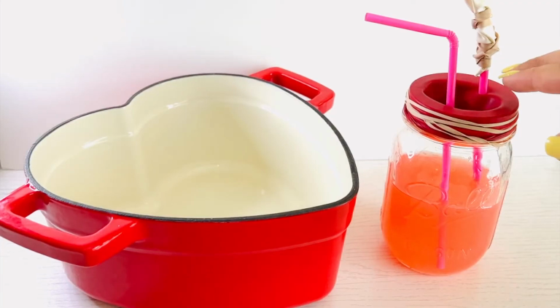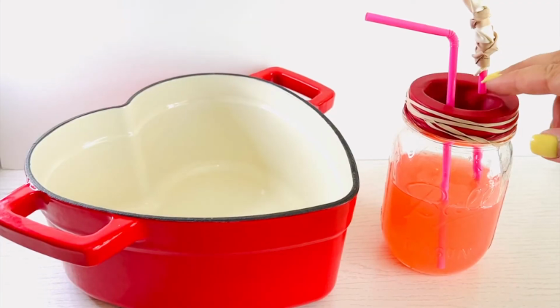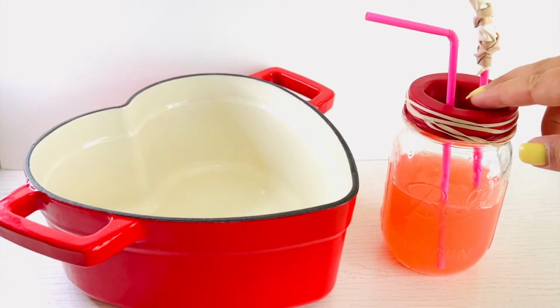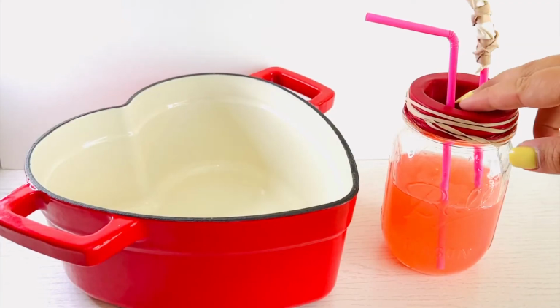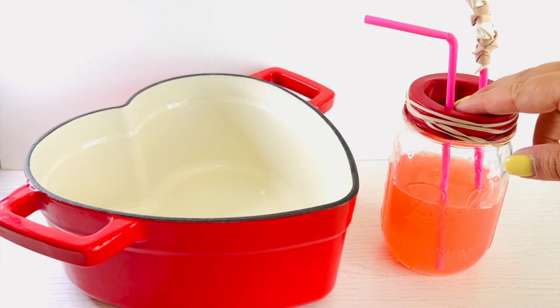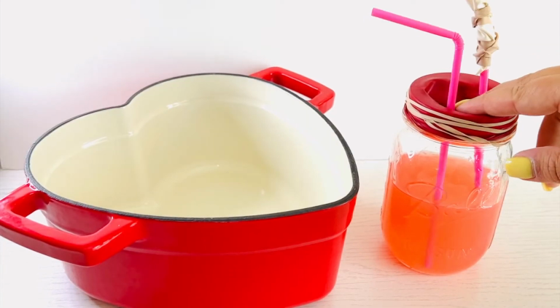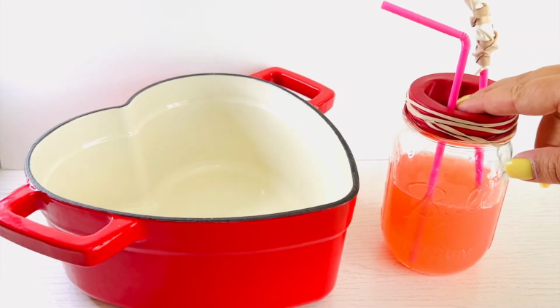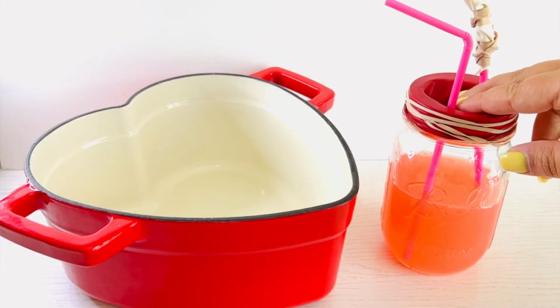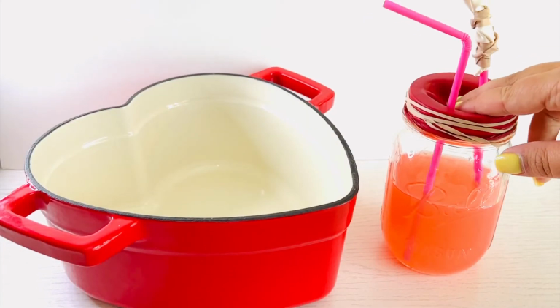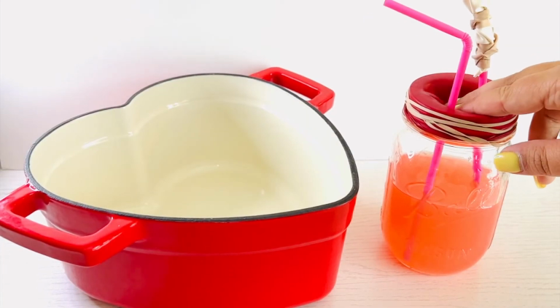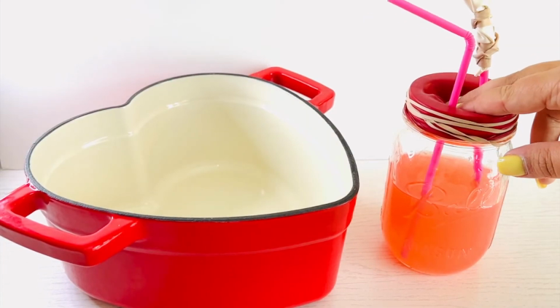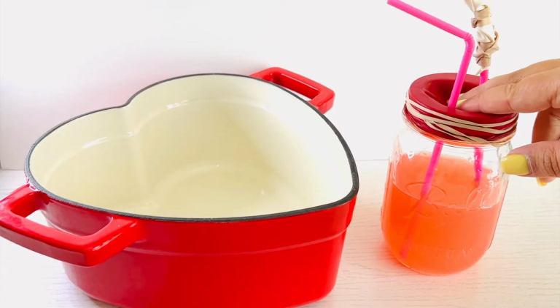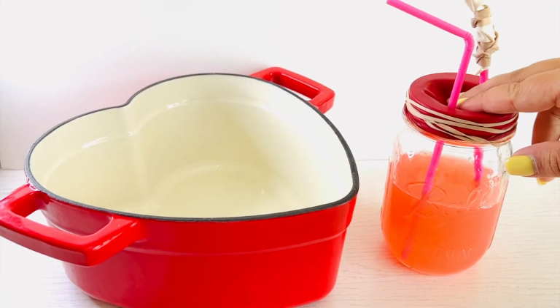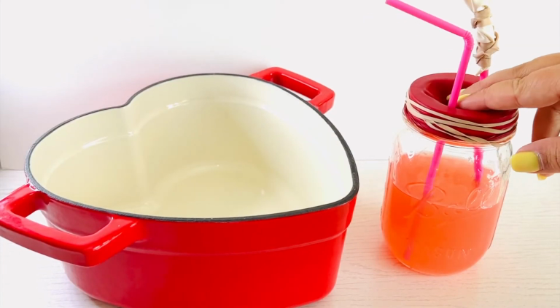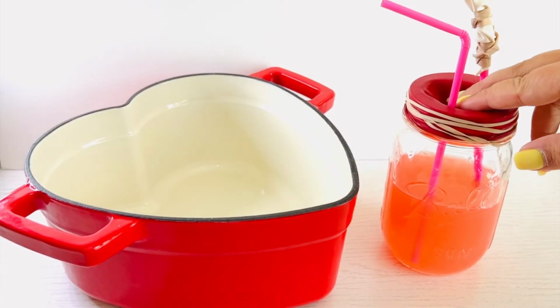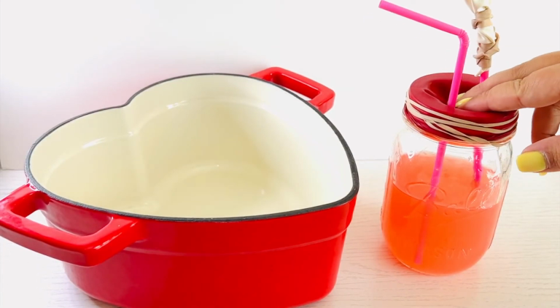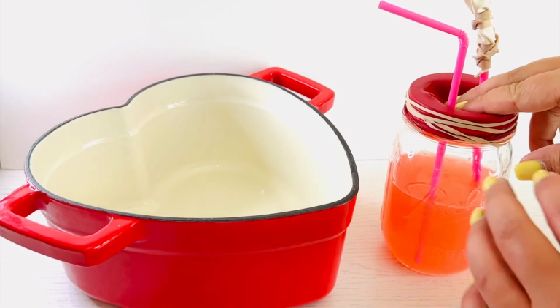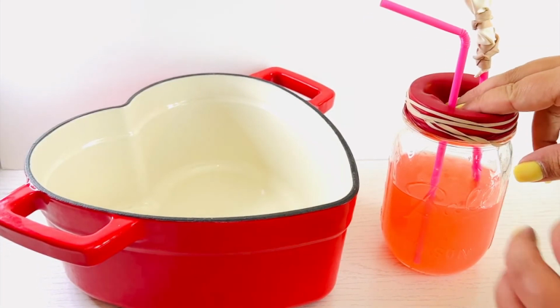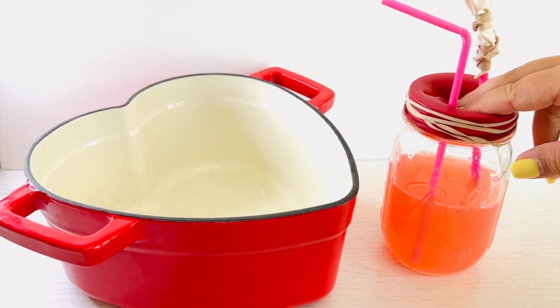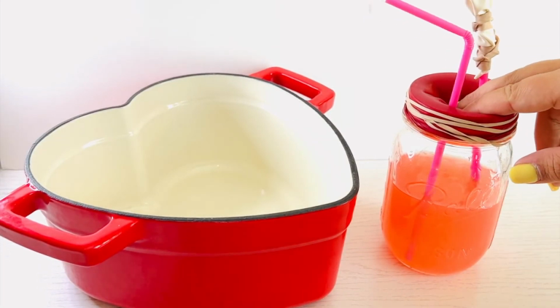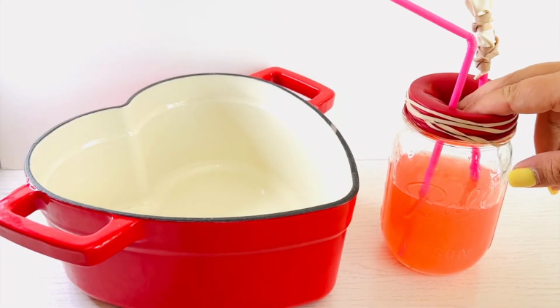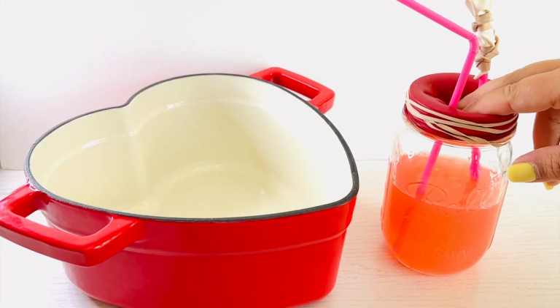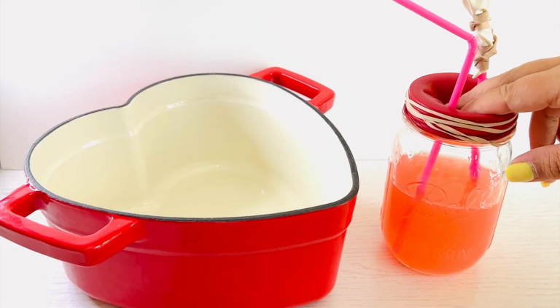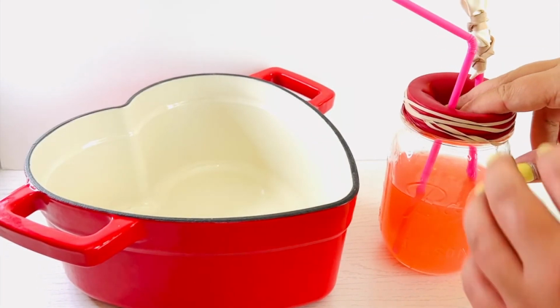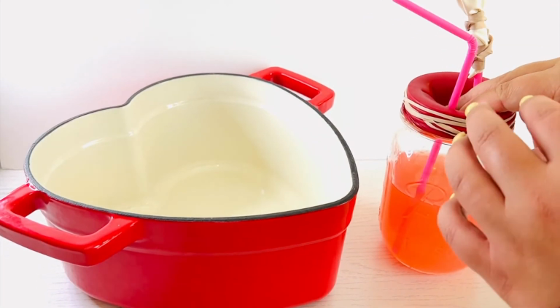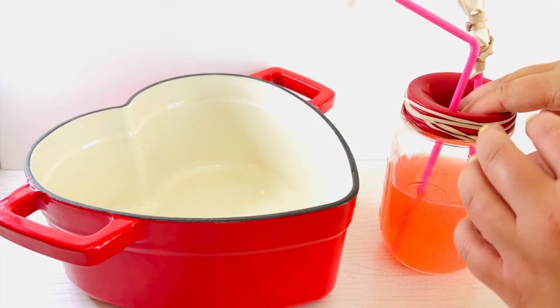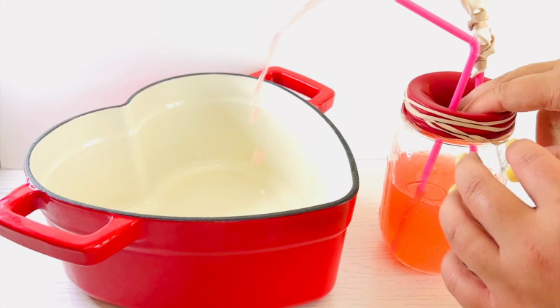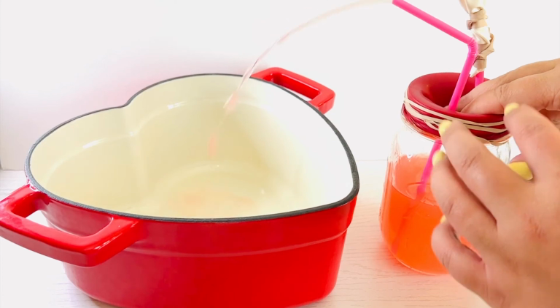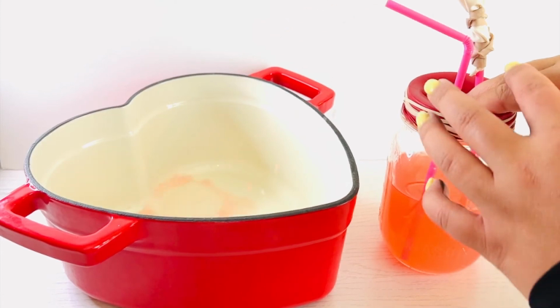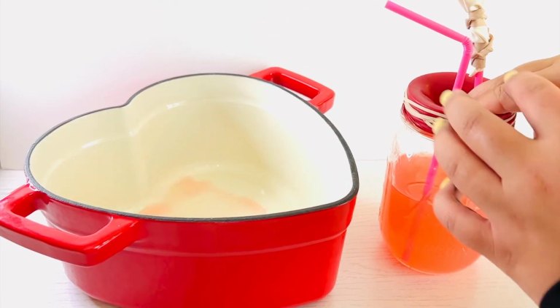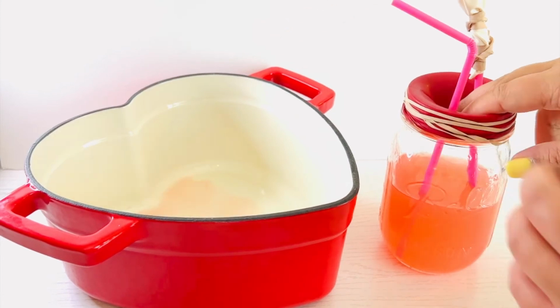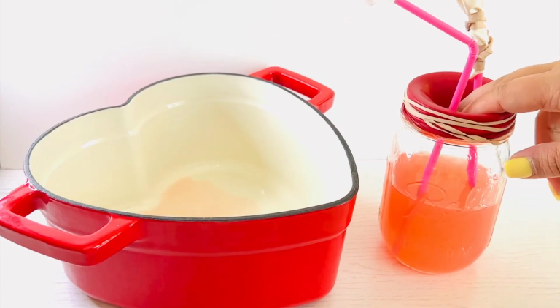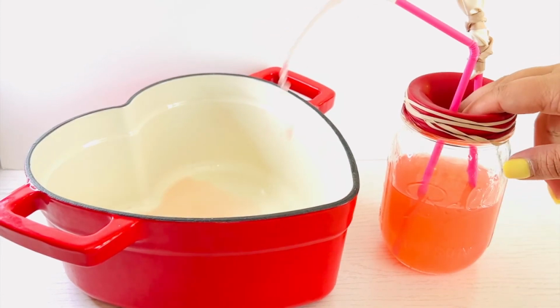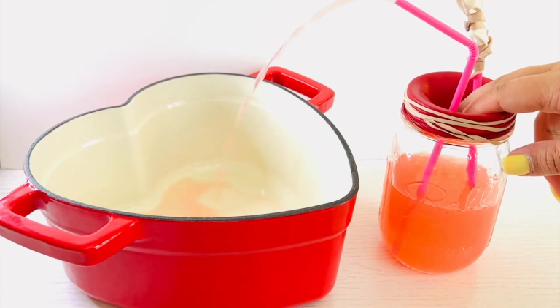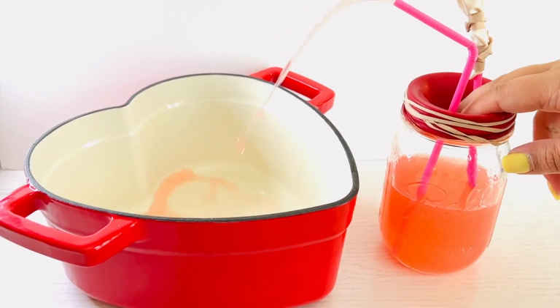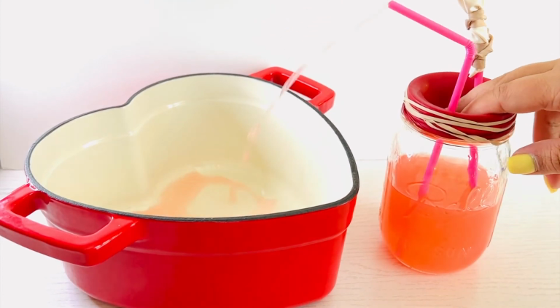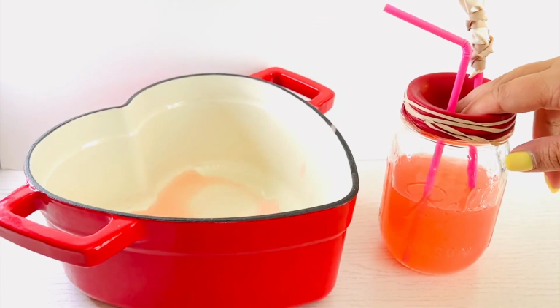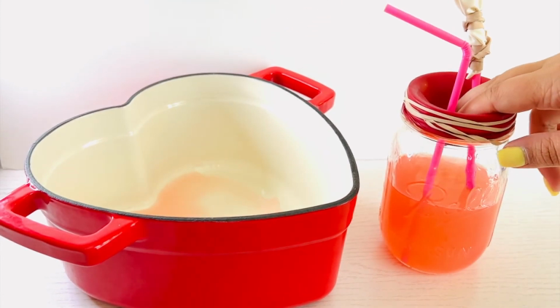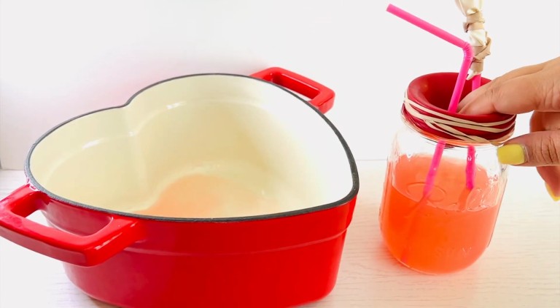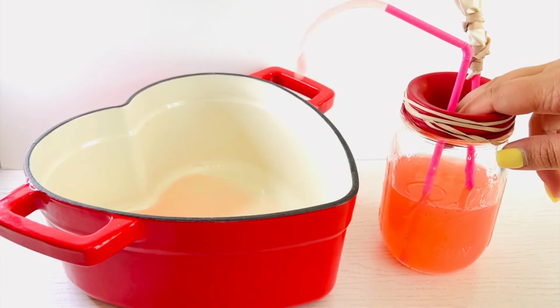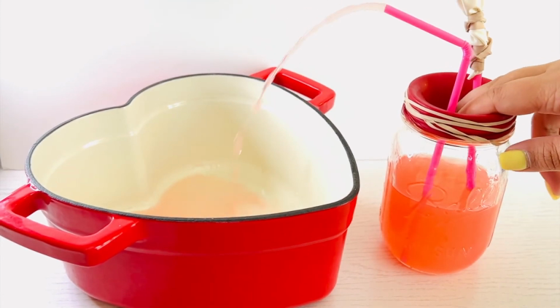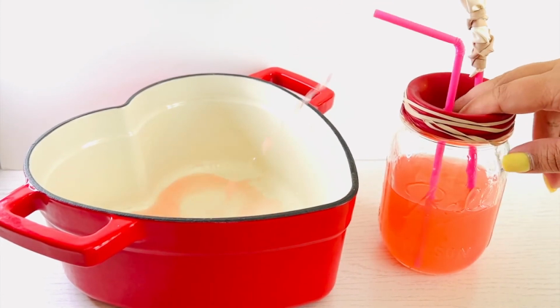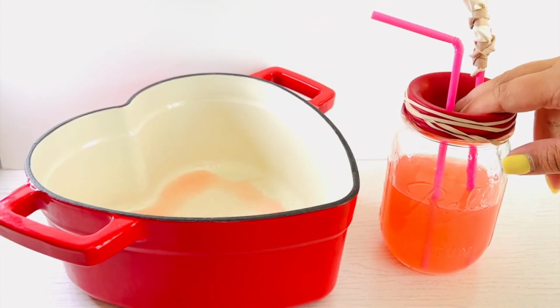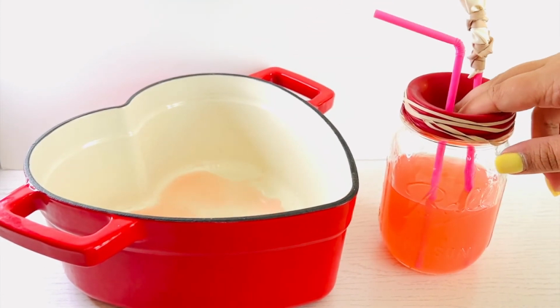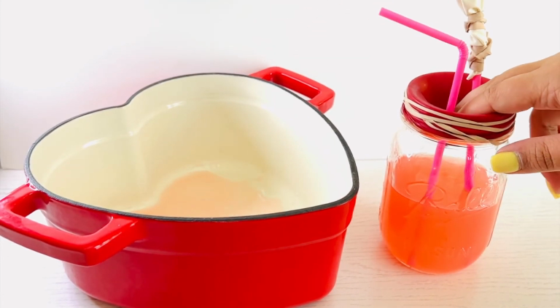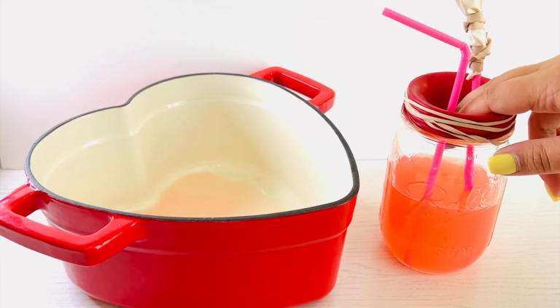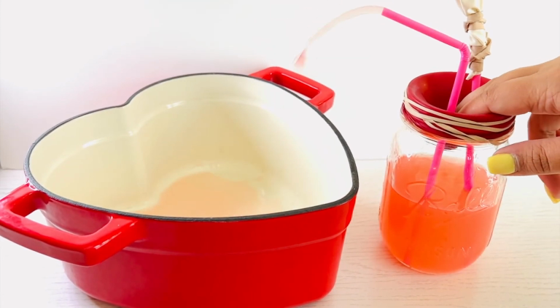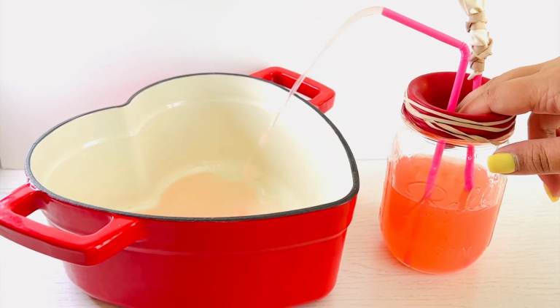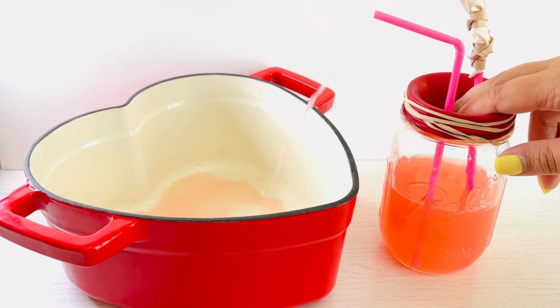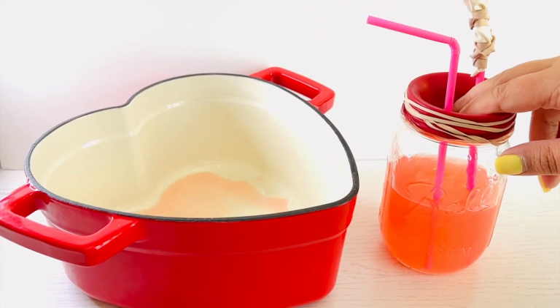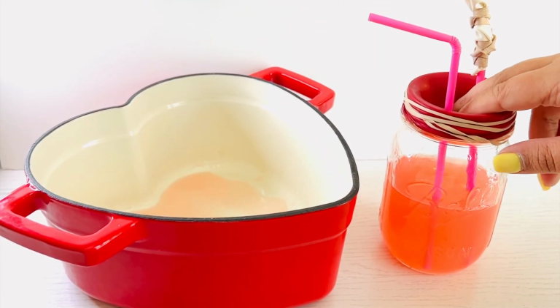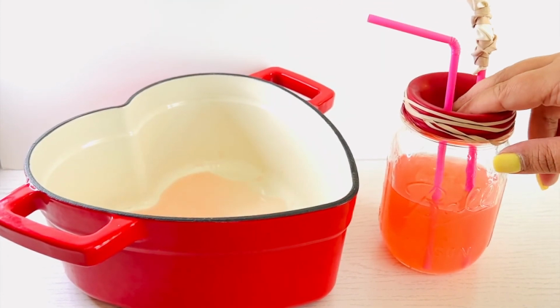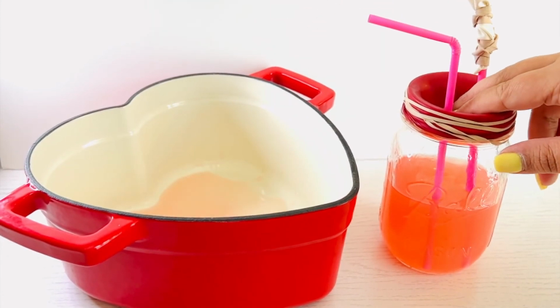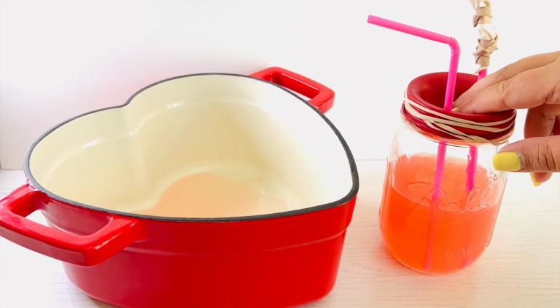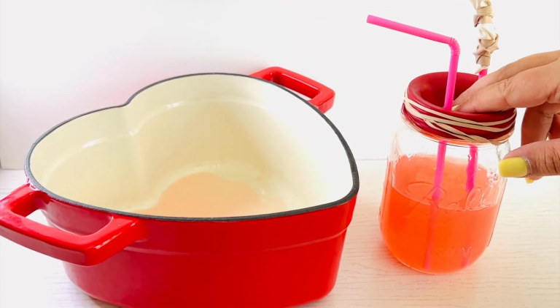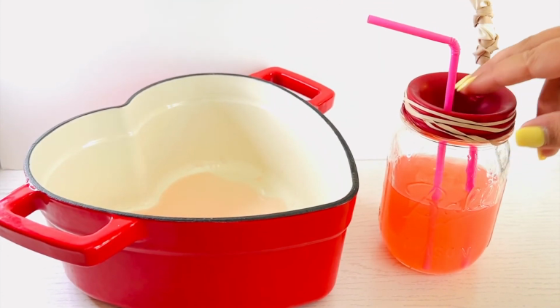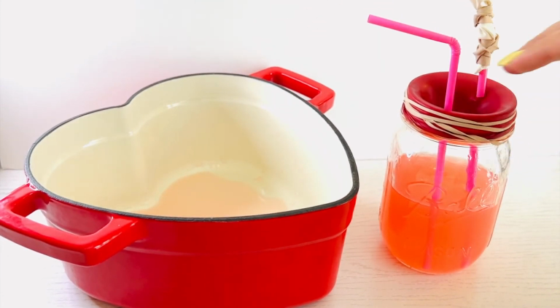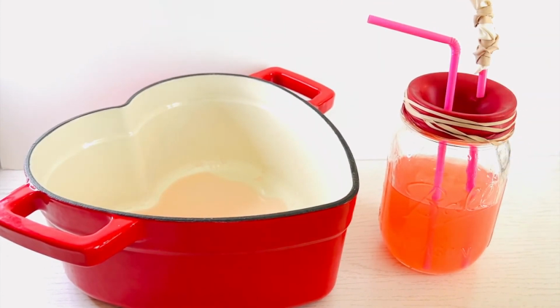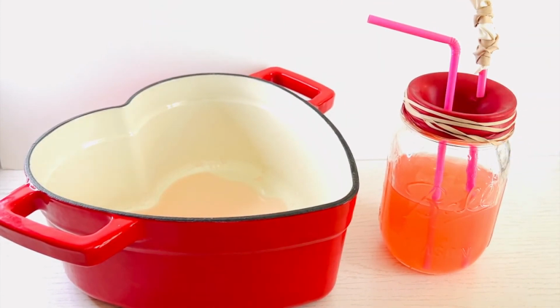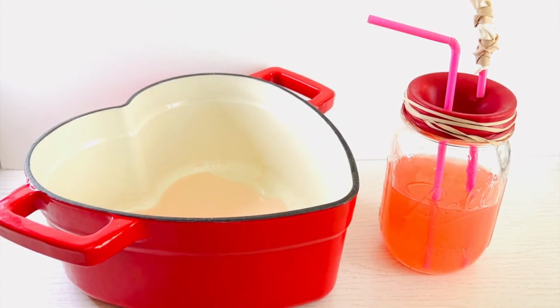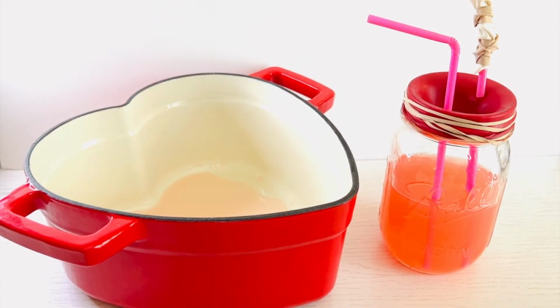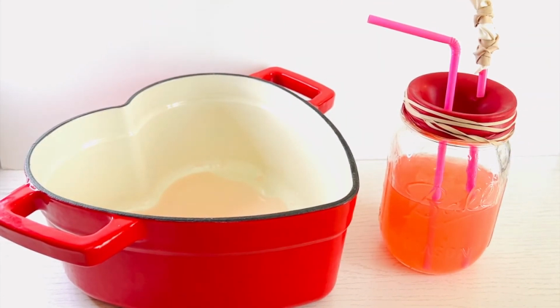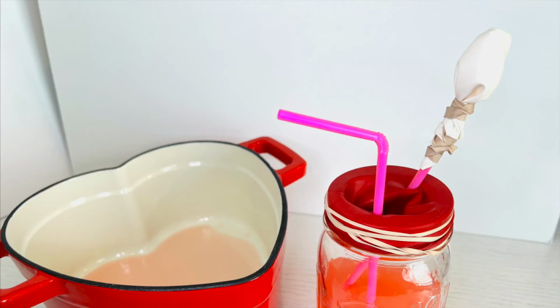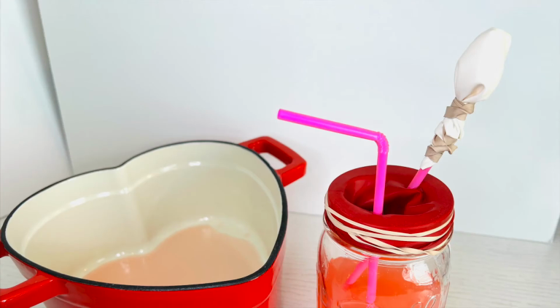Gently press down on the top of the balloon over the cup and watch how the straws pump the water into the pan, just like a heart.